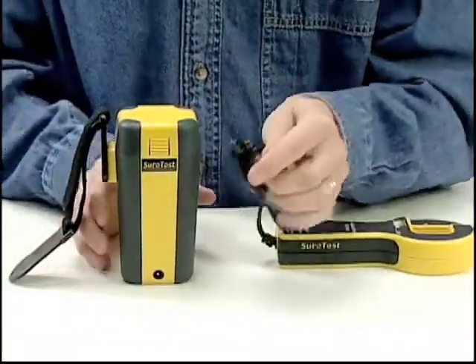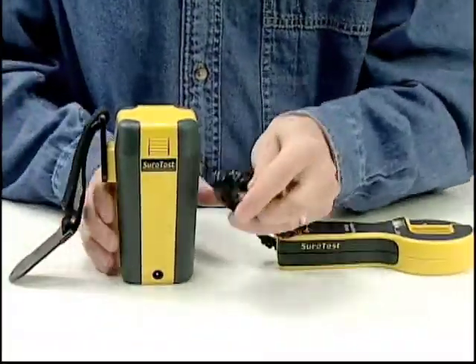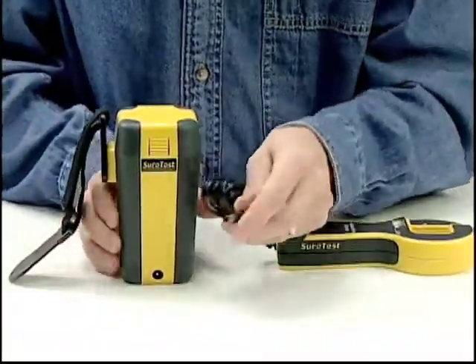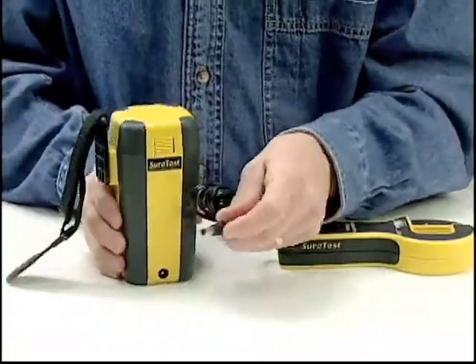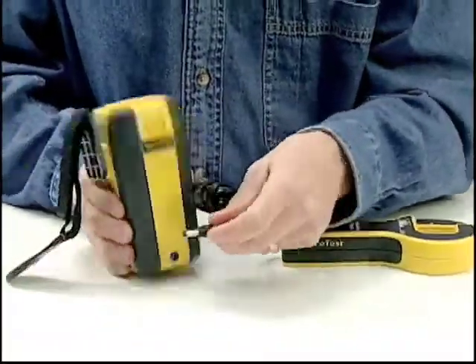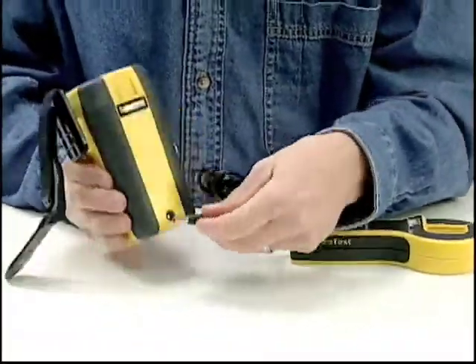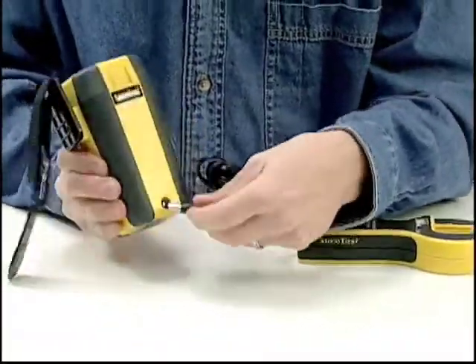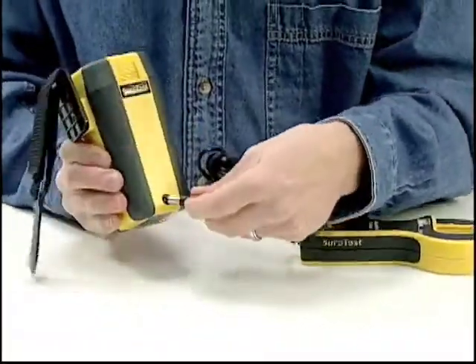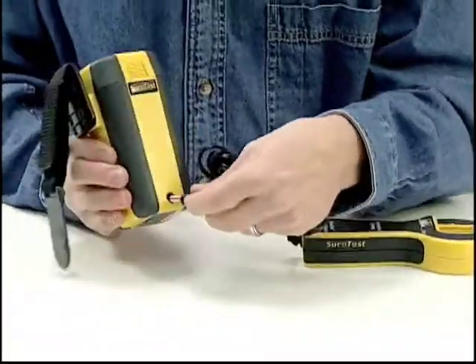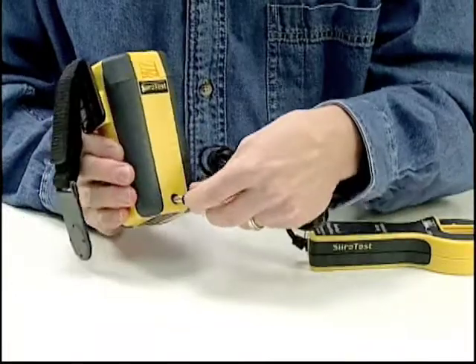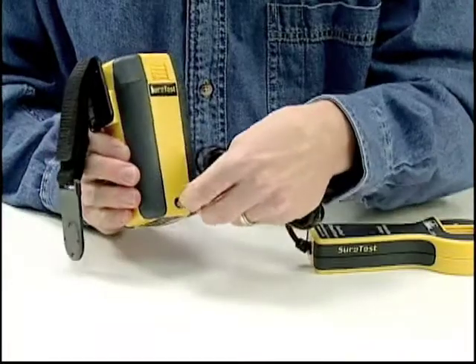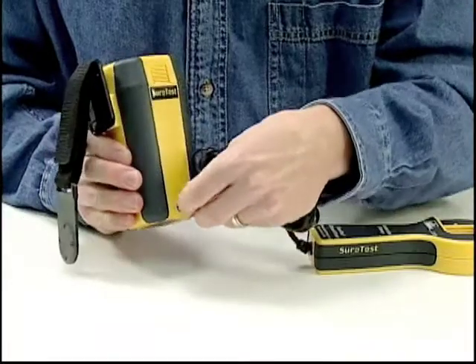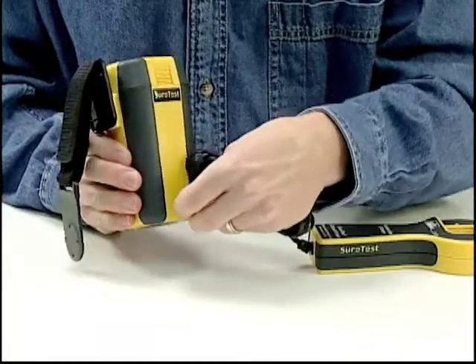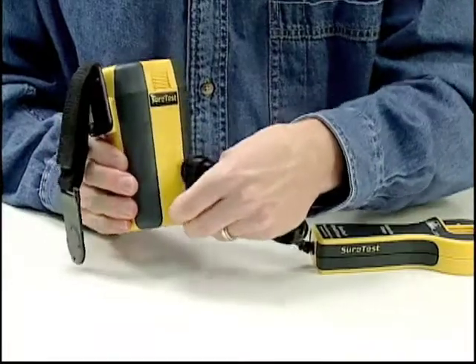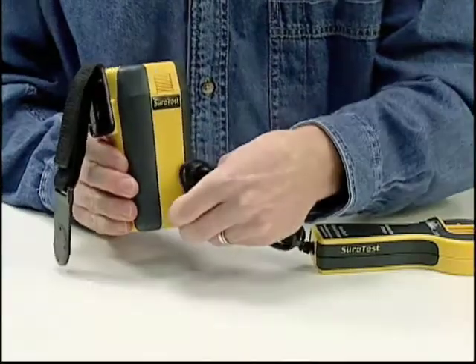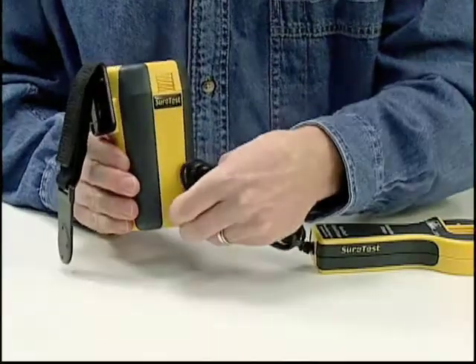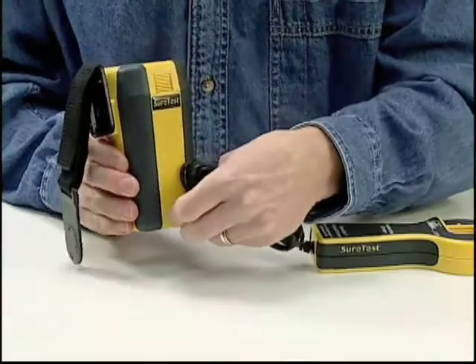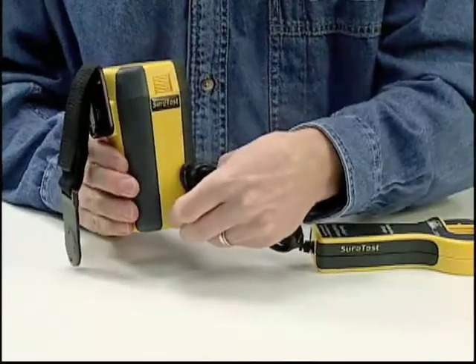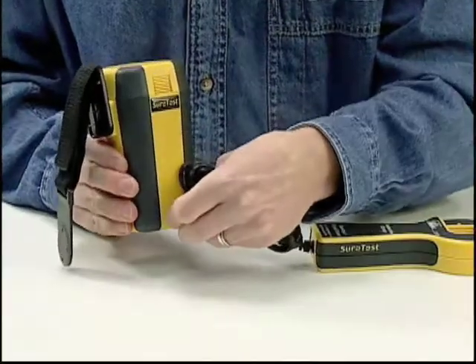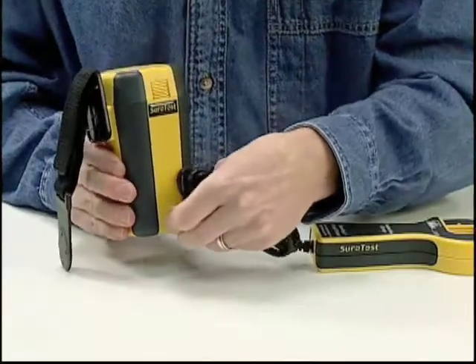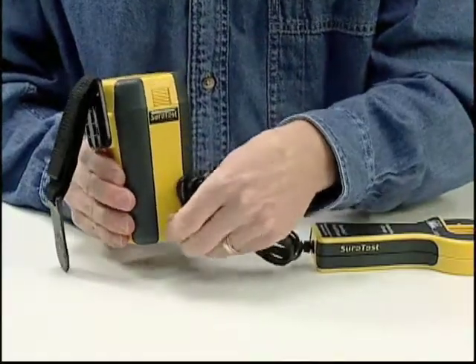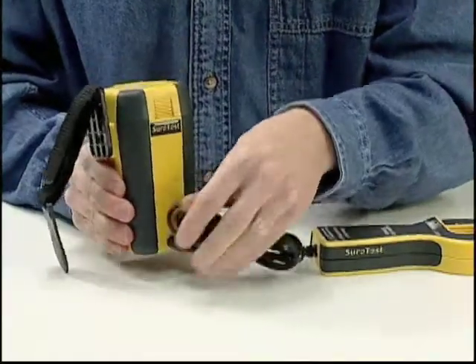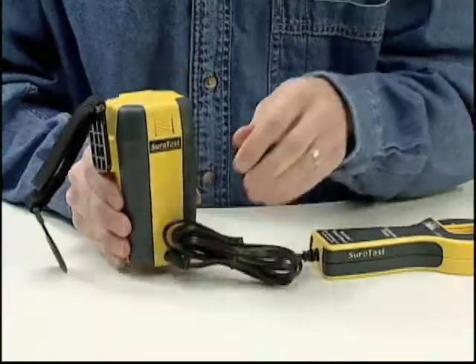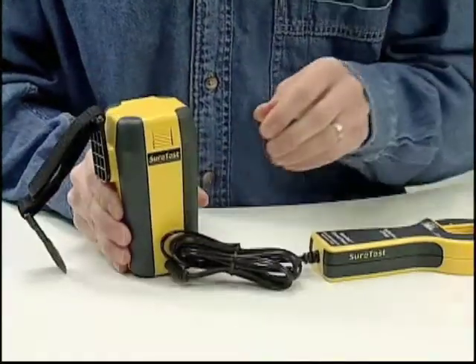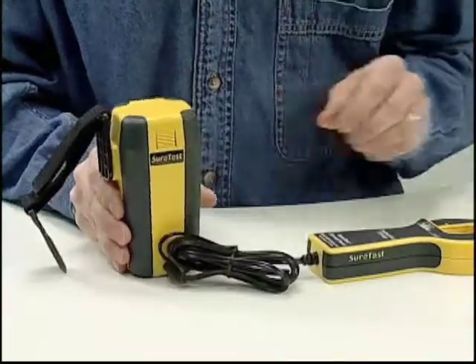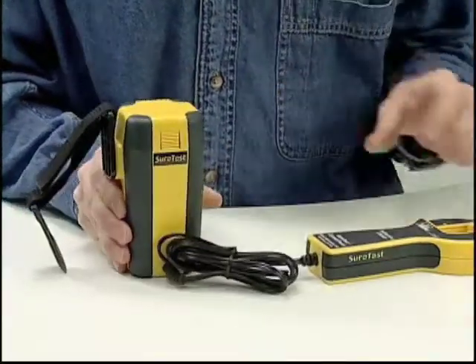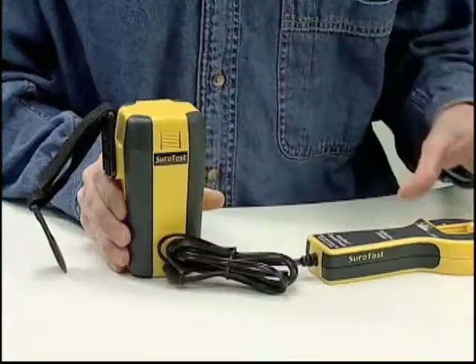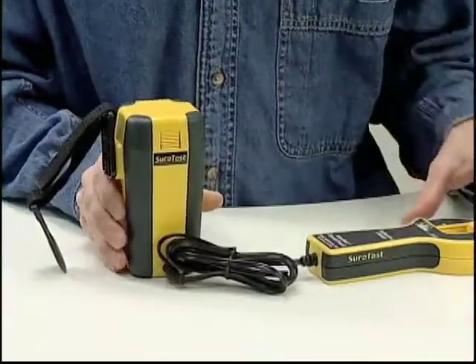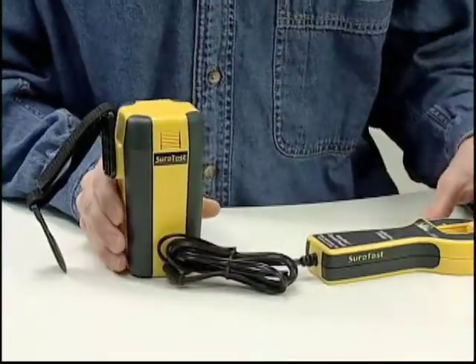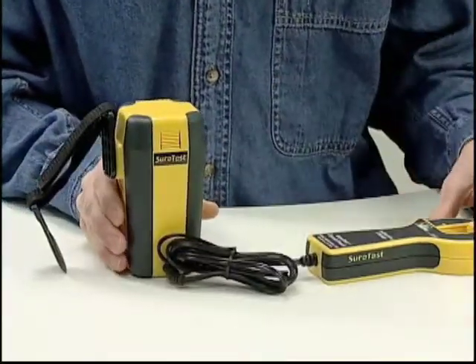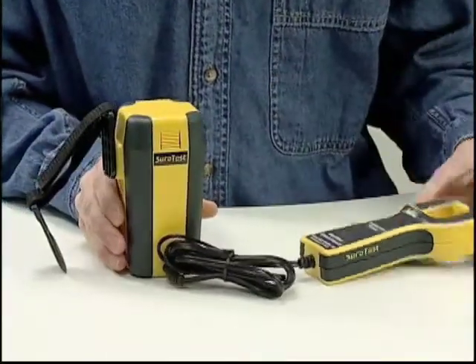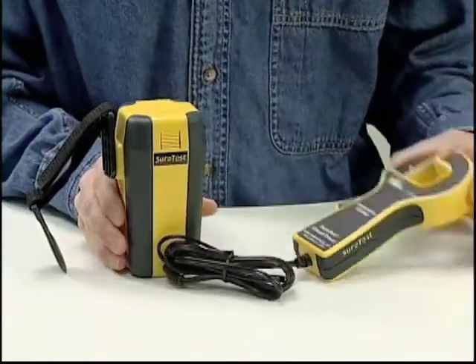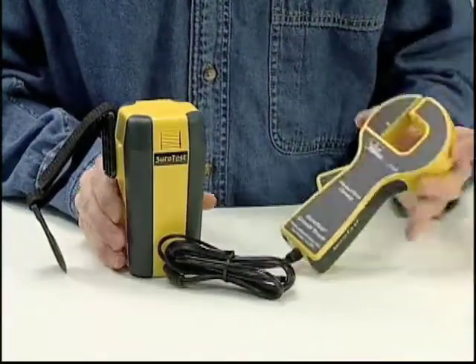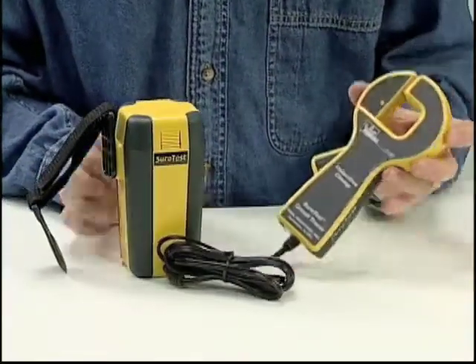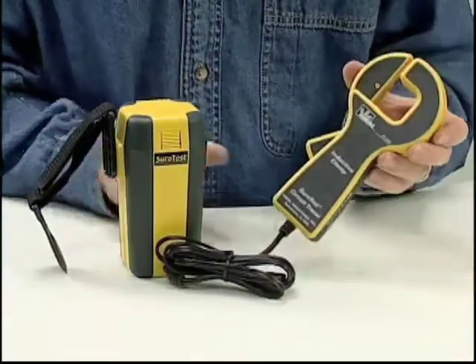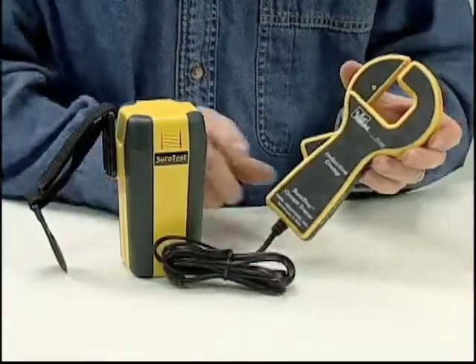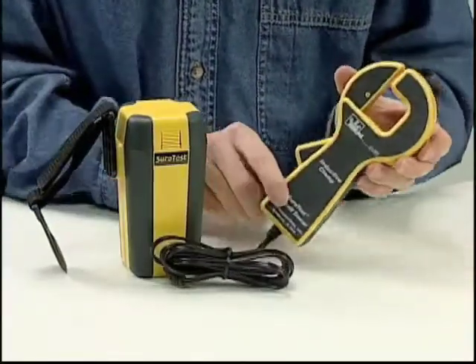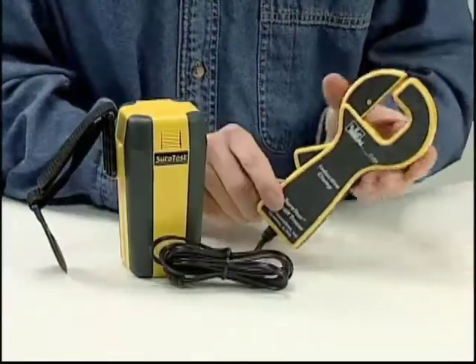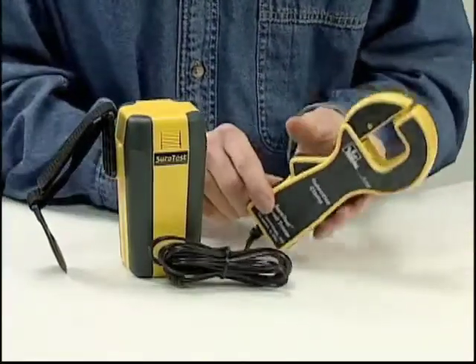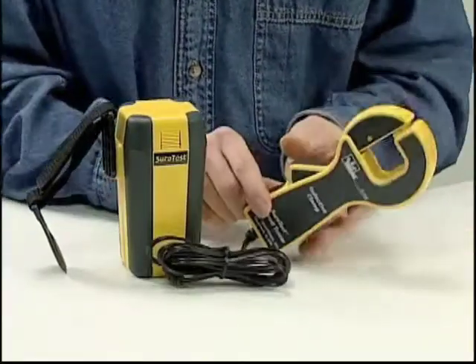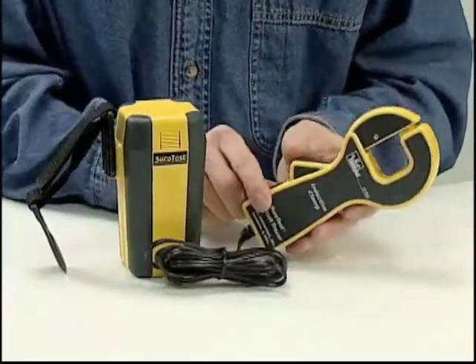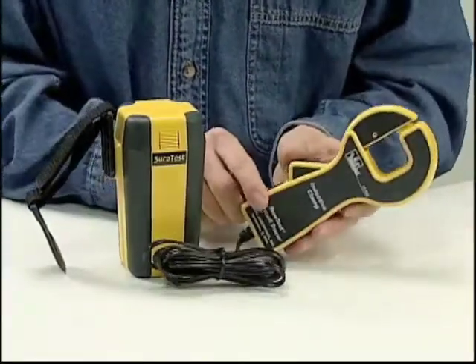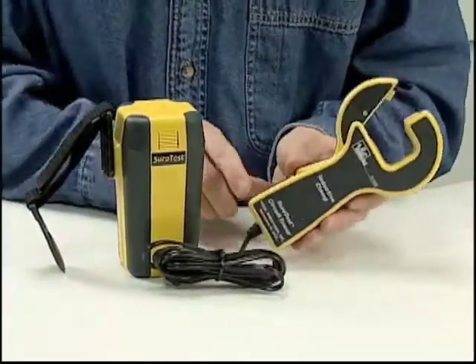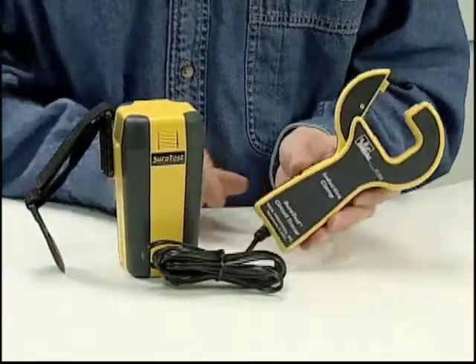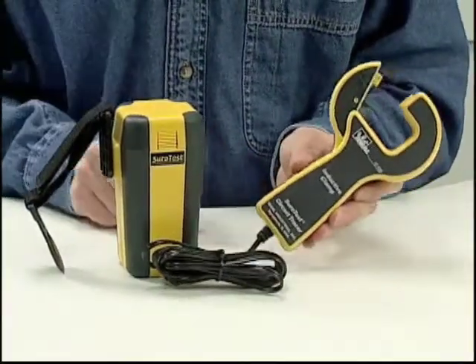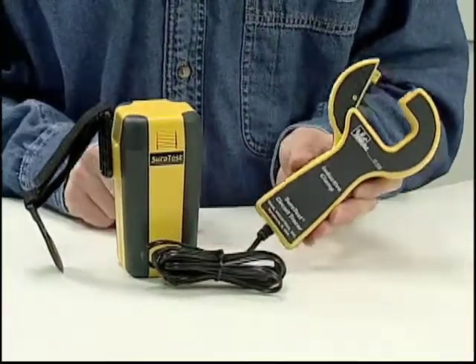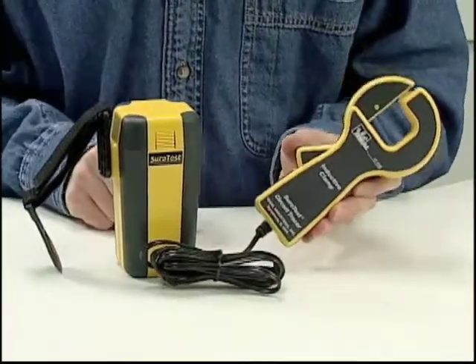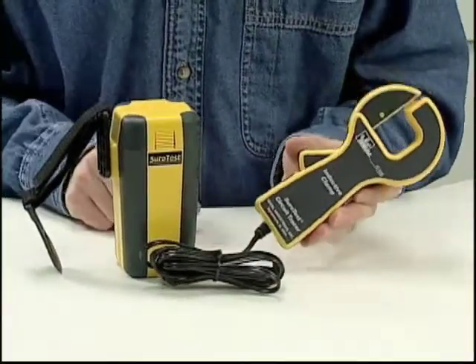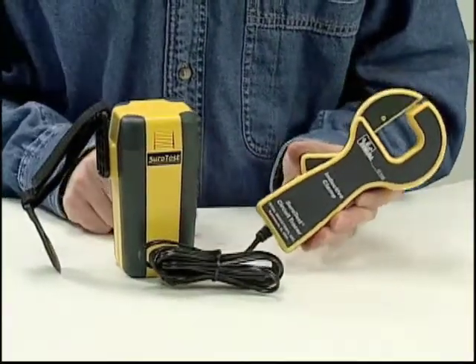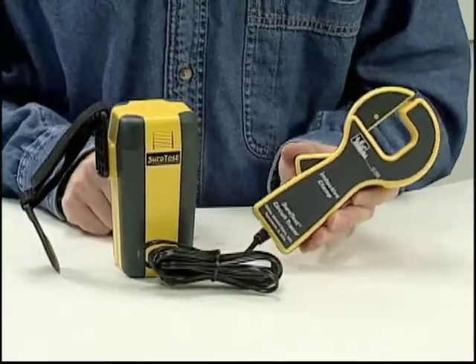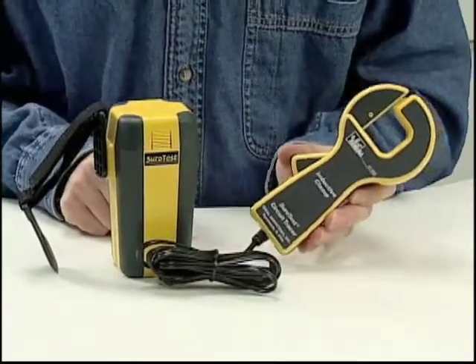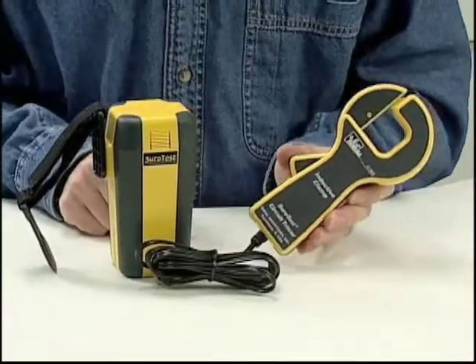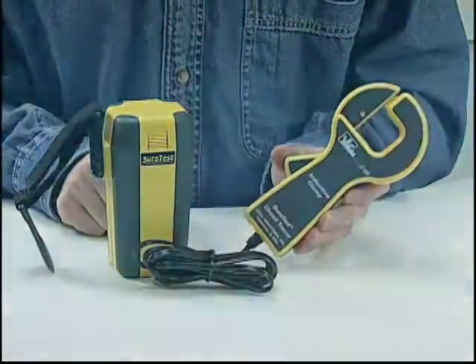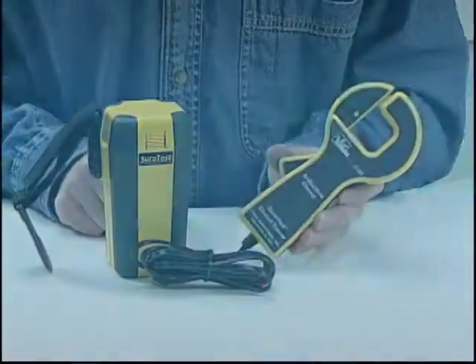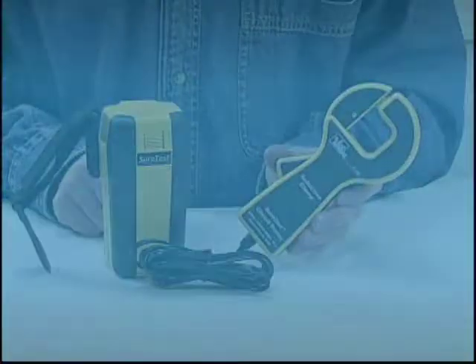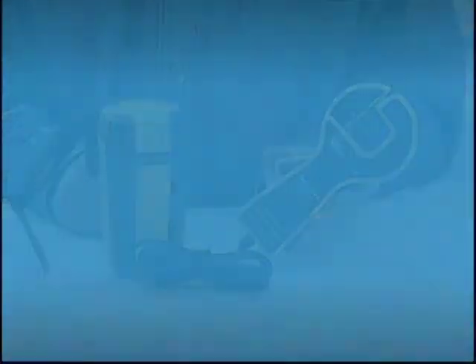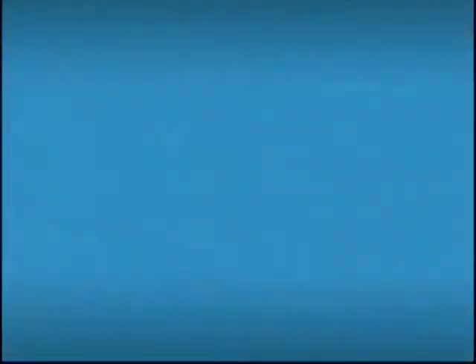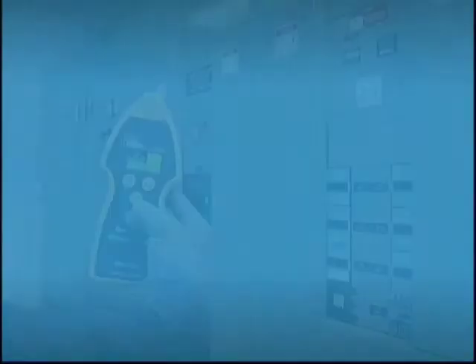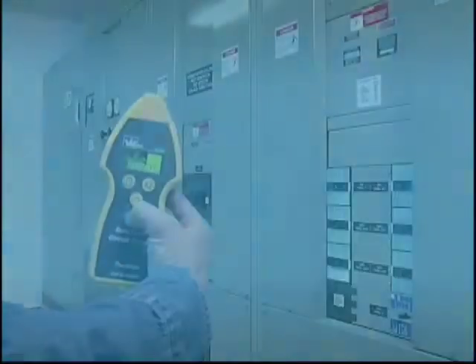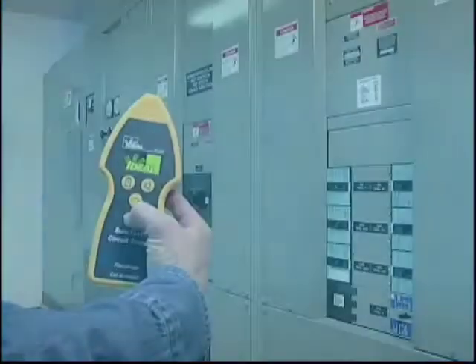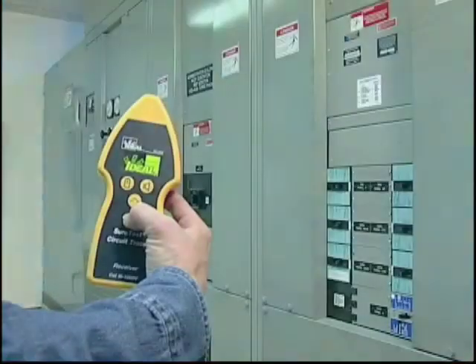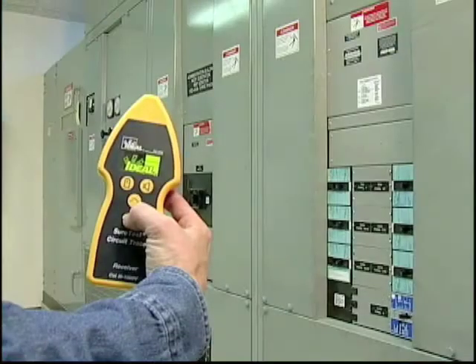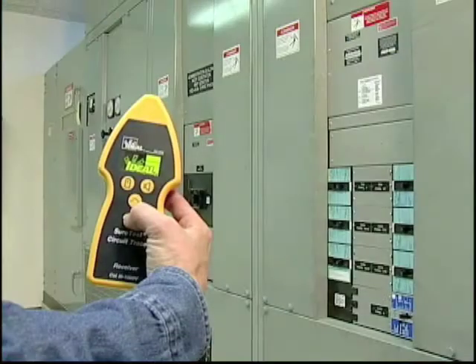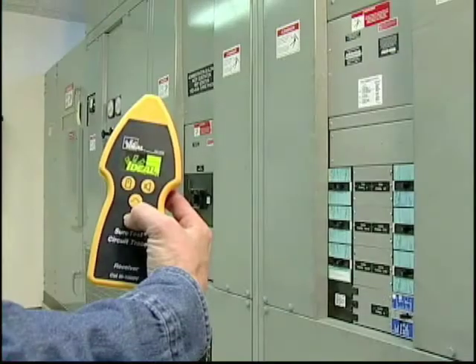To use, just plug the clamp into the battery pack and clamp onto the wire to transmit a signal.